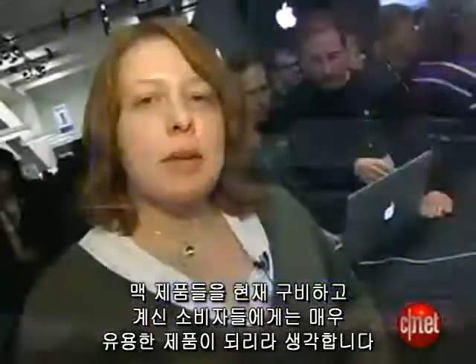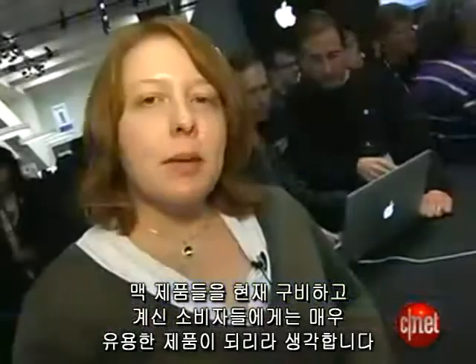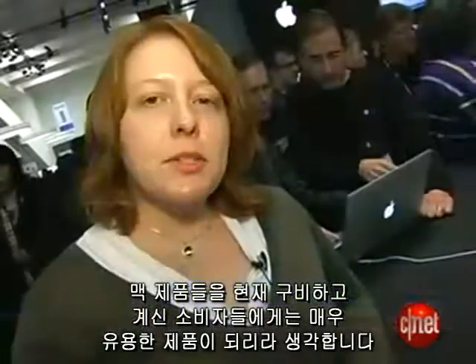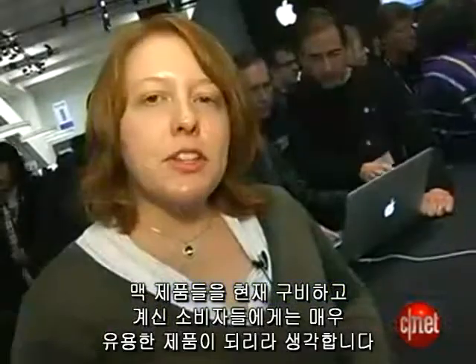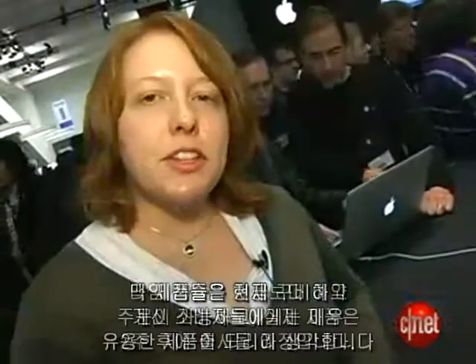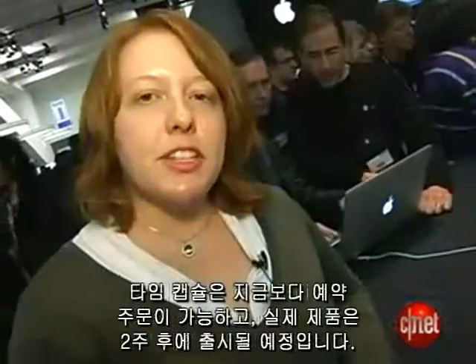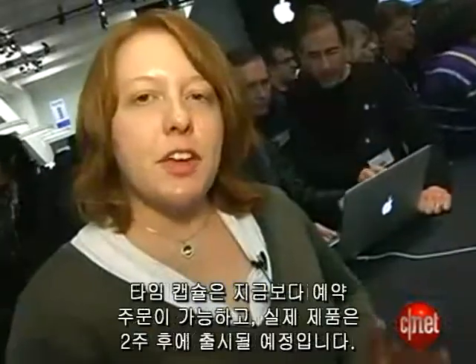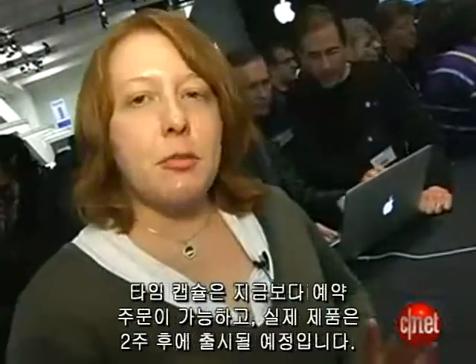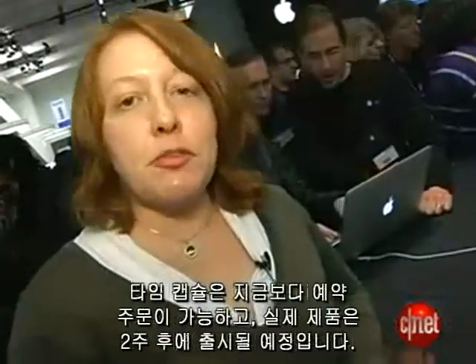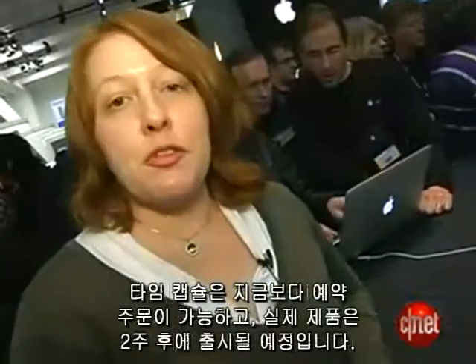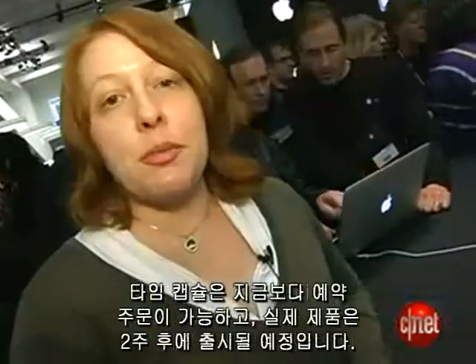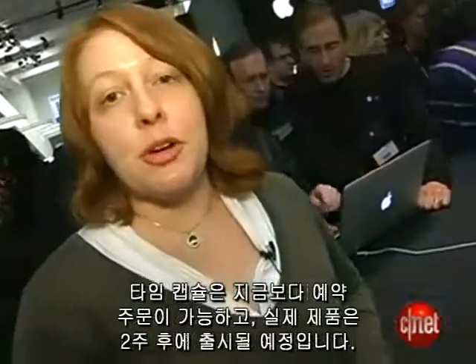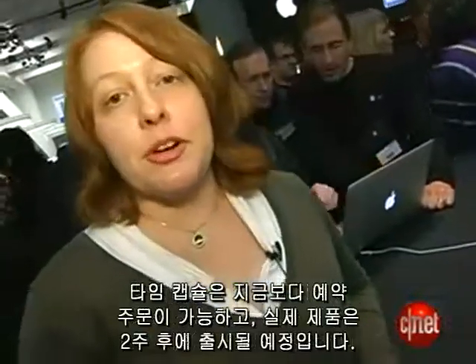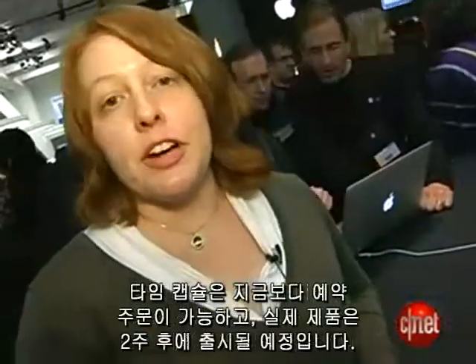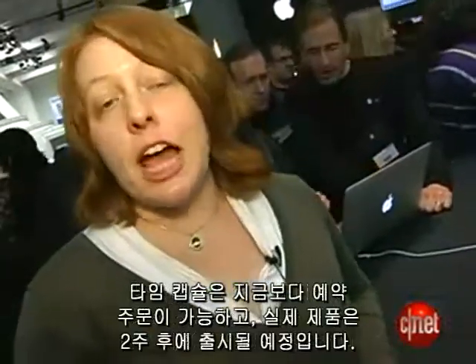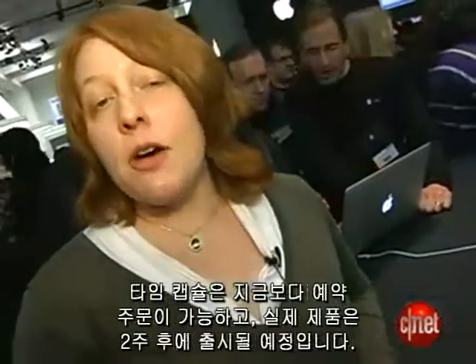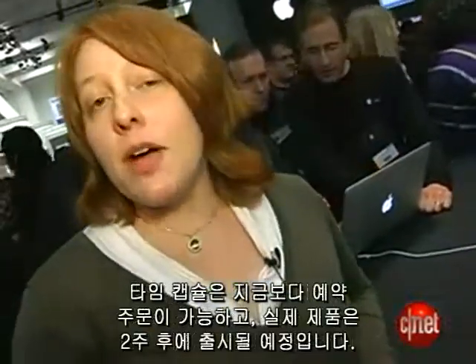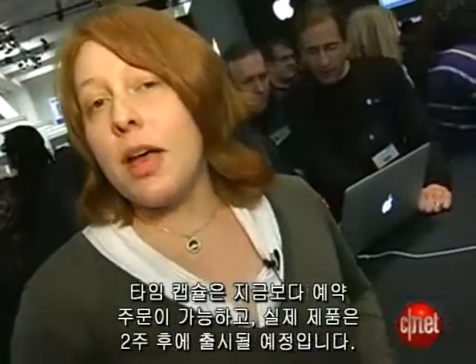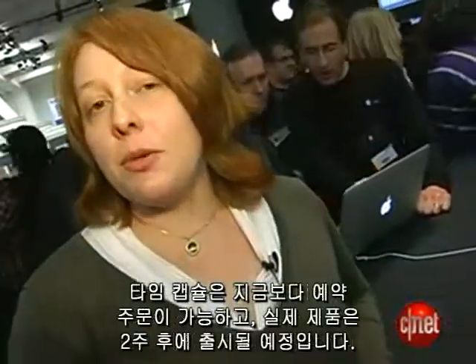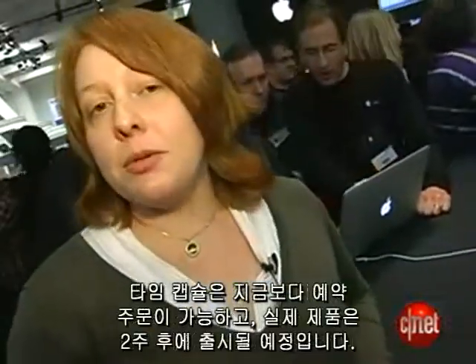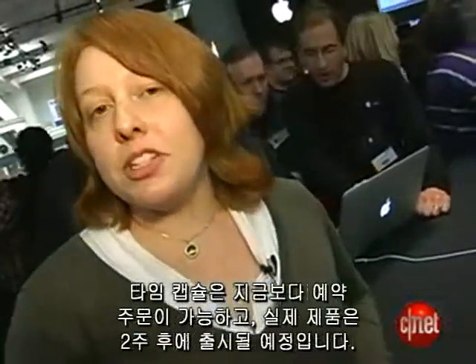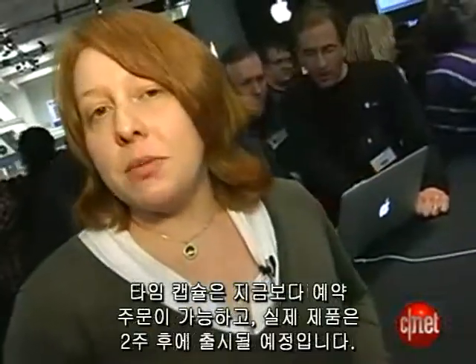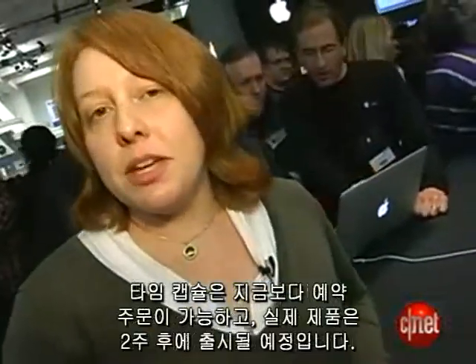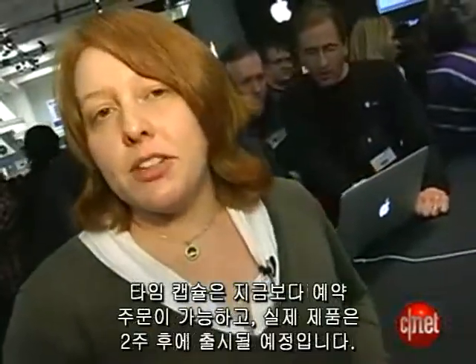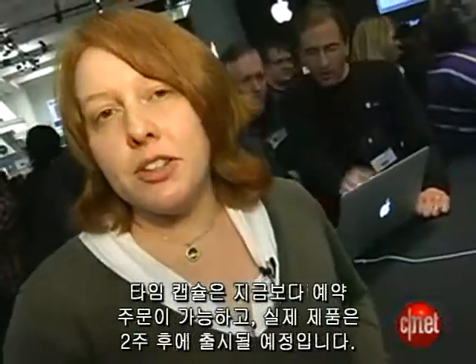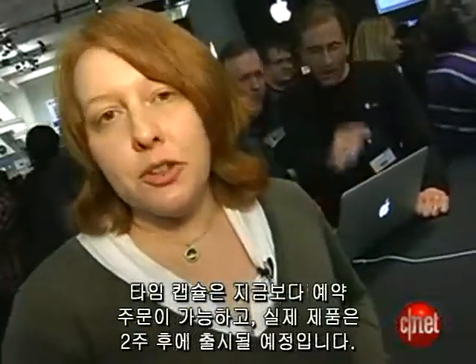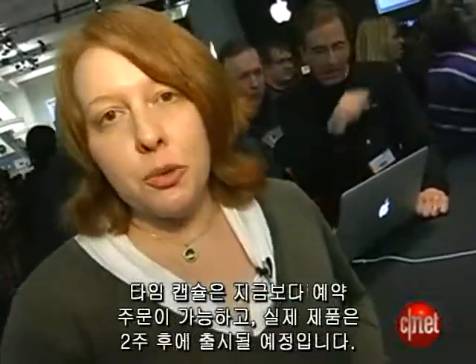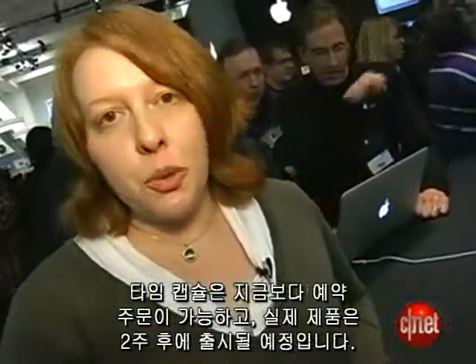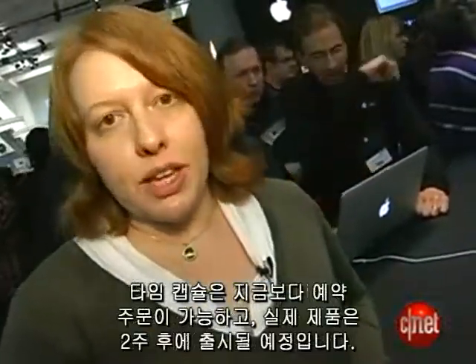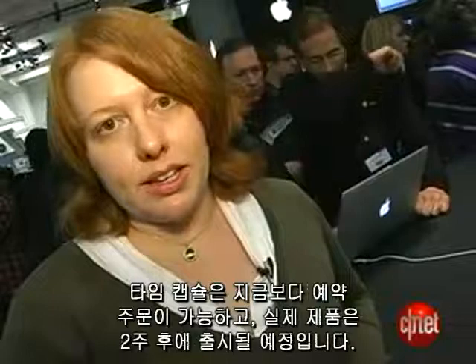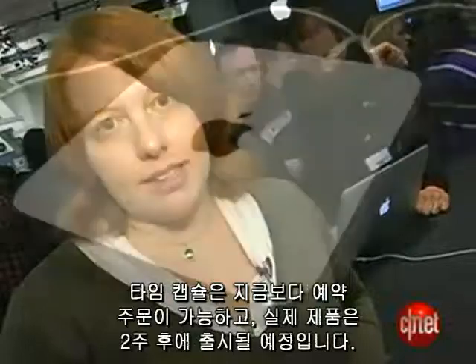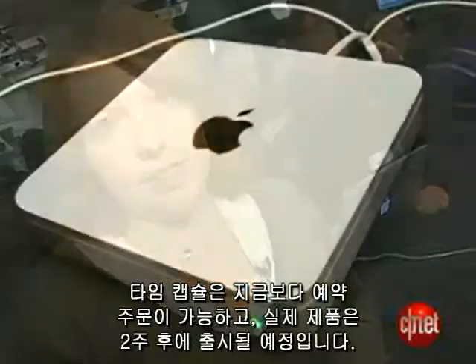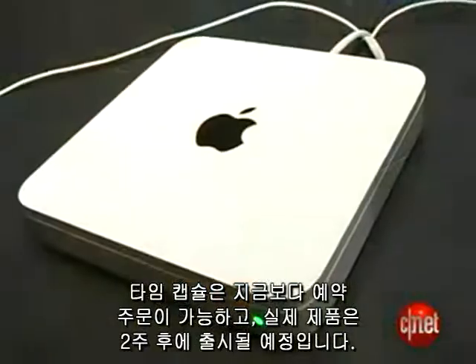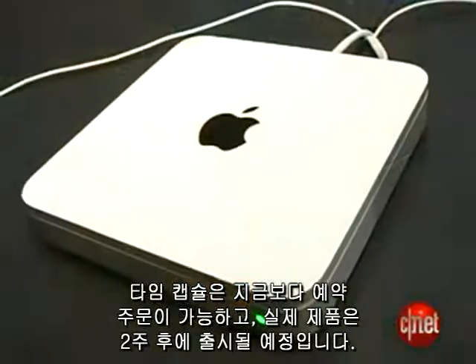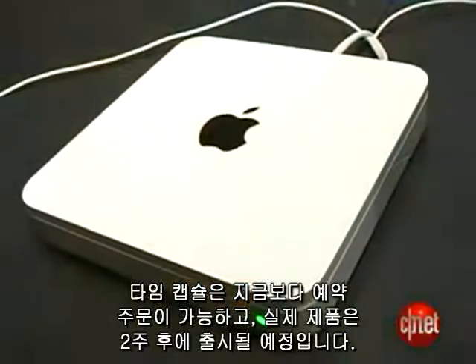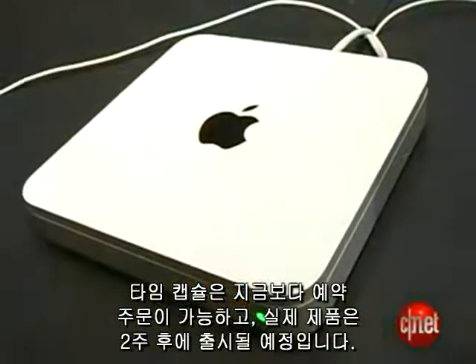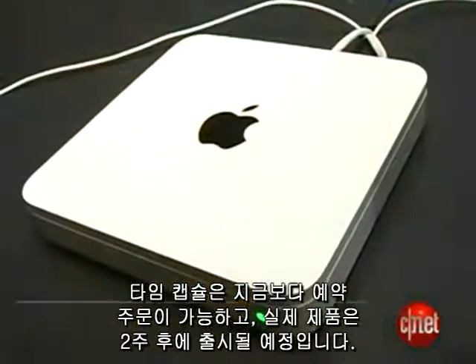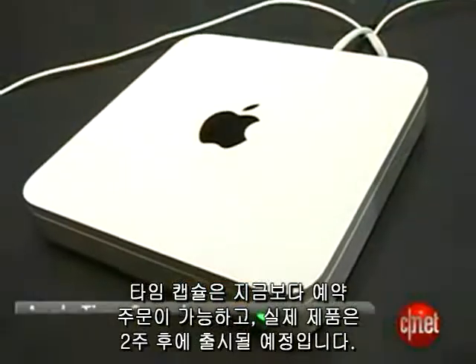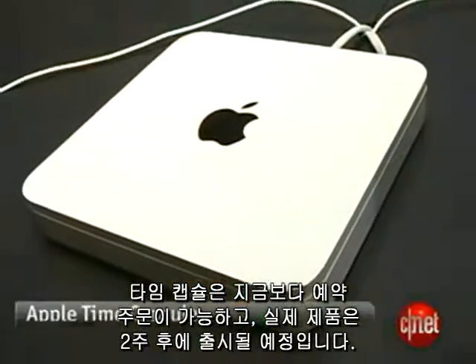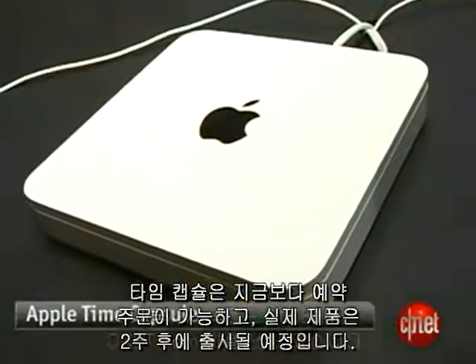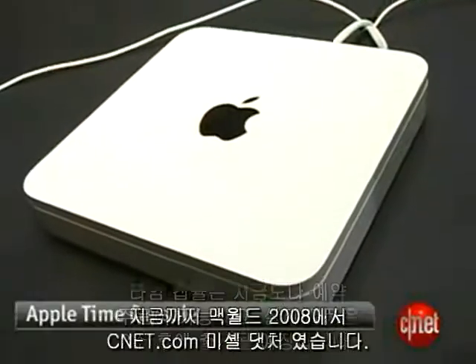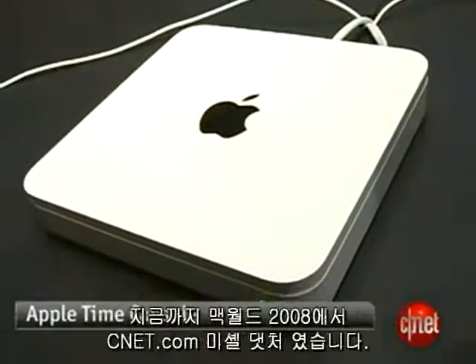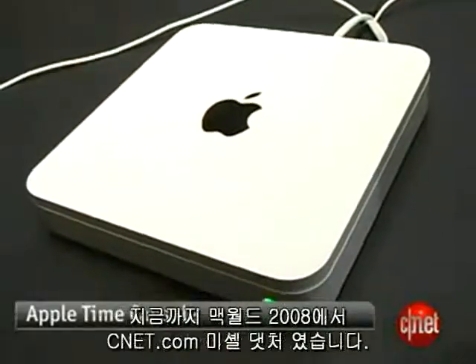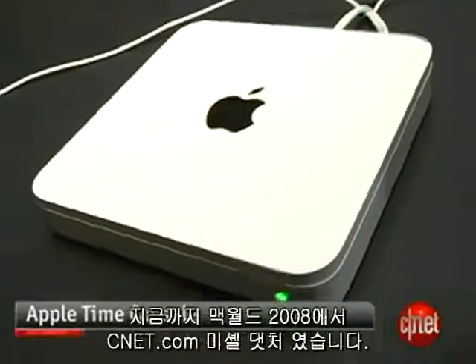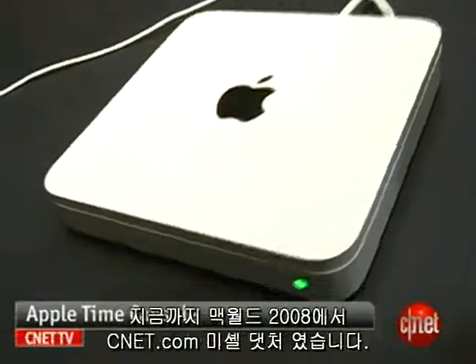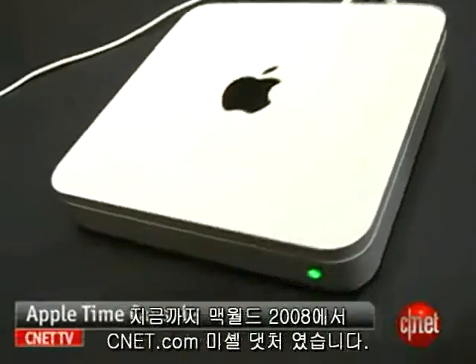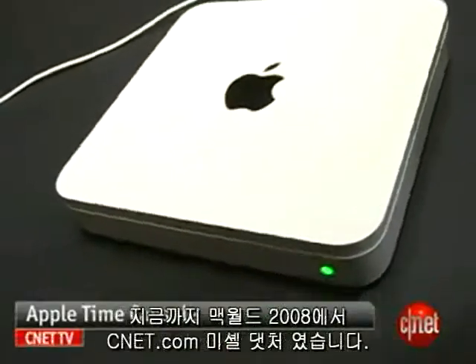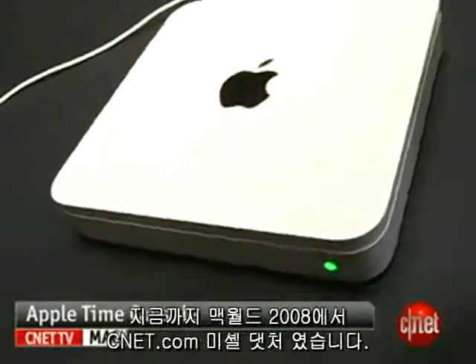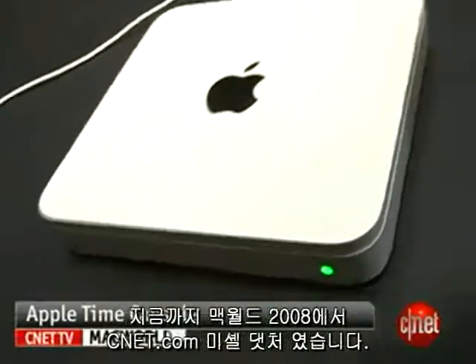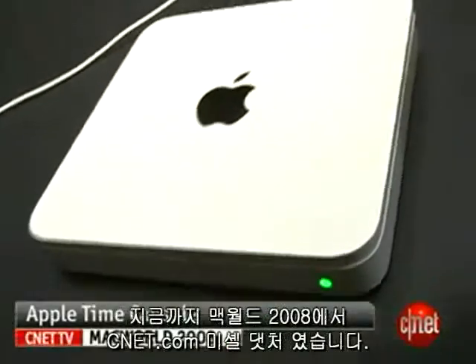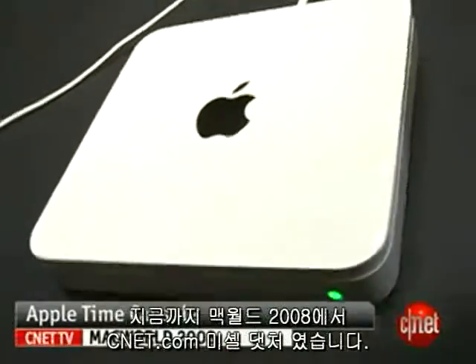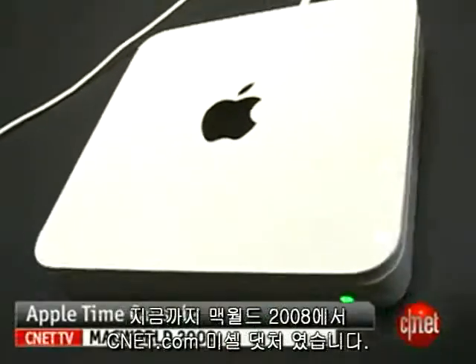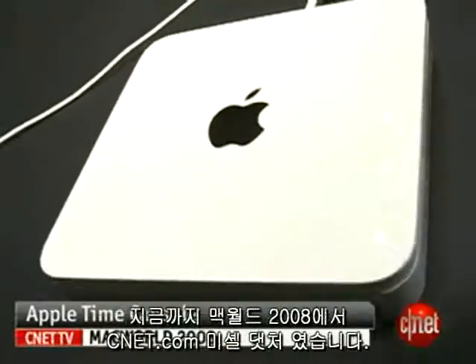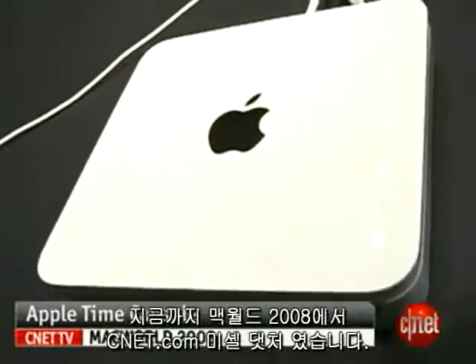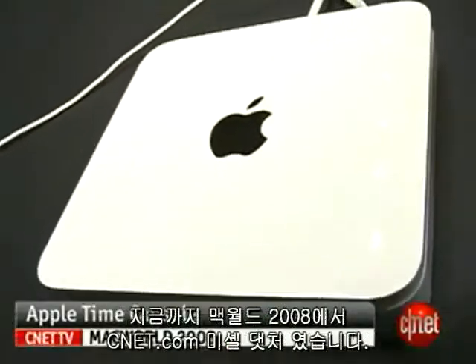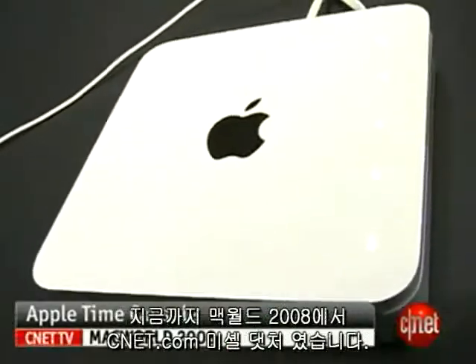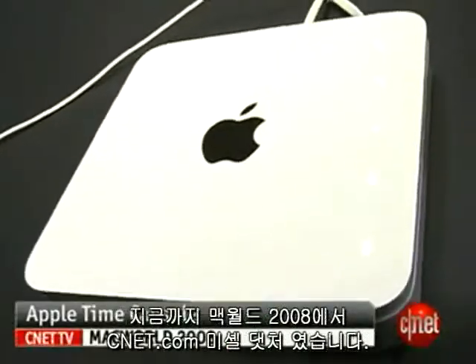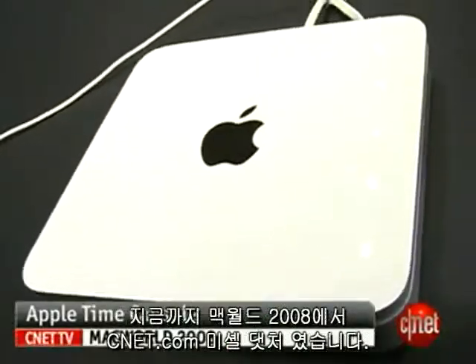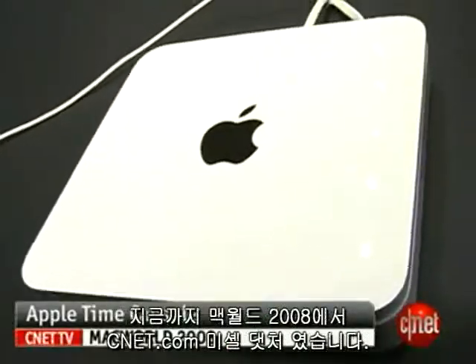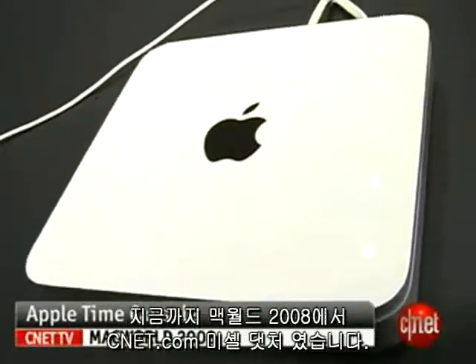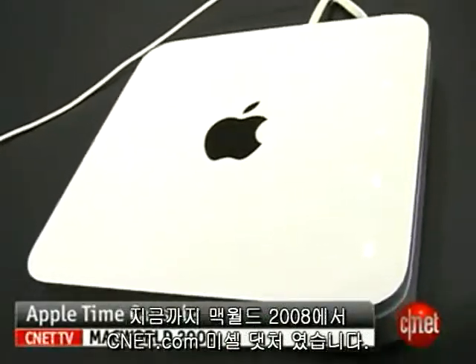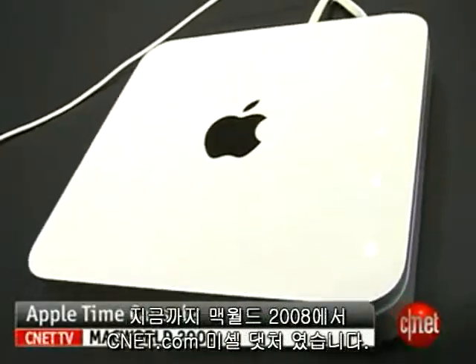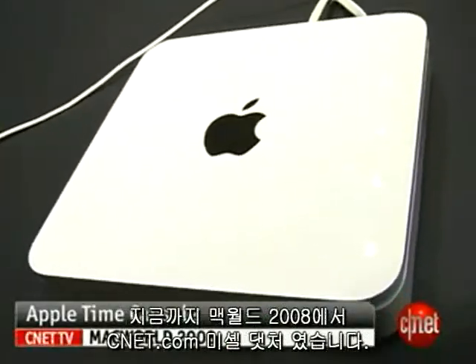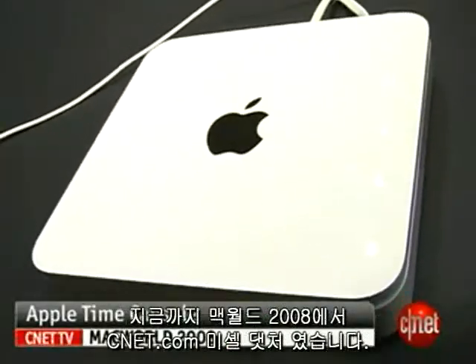Time Capsule is available for pre-order now and will be shipping in two weeks. I'm Michelle Thatcher at Macworld 2008 for Zenit.com.